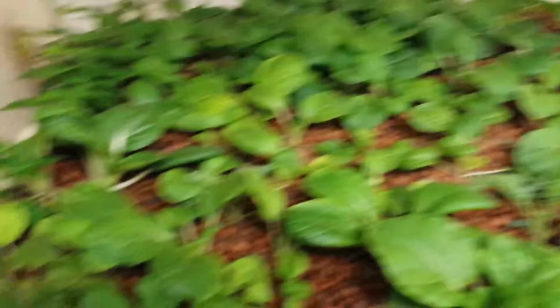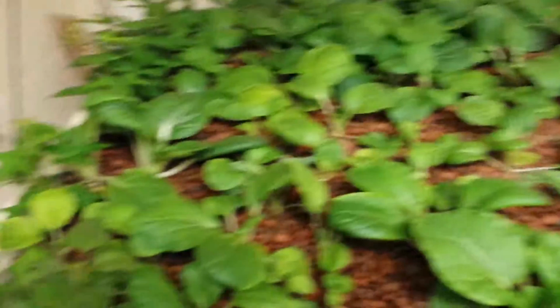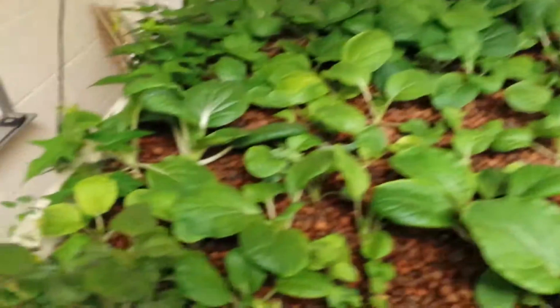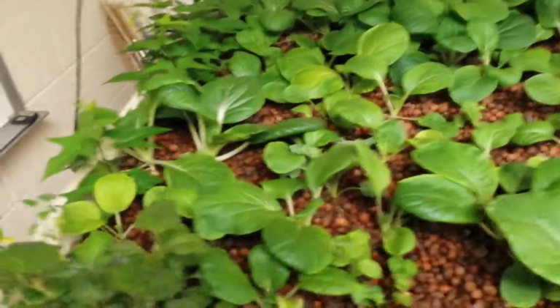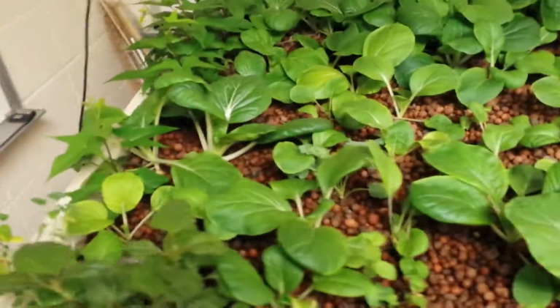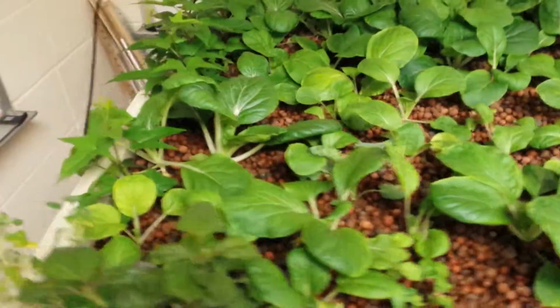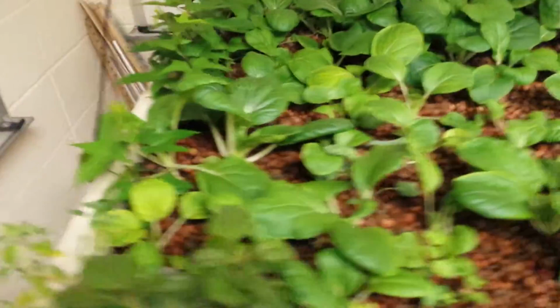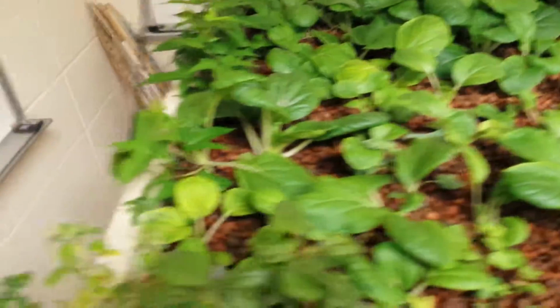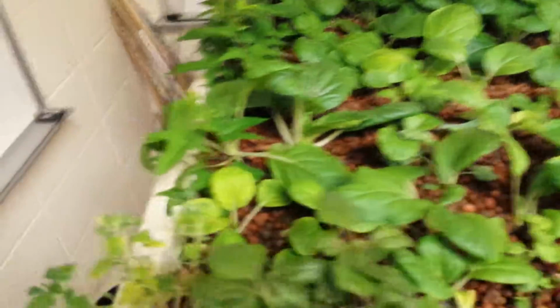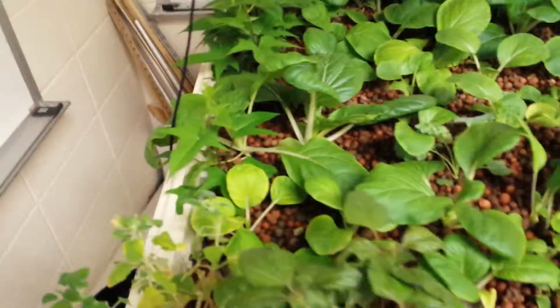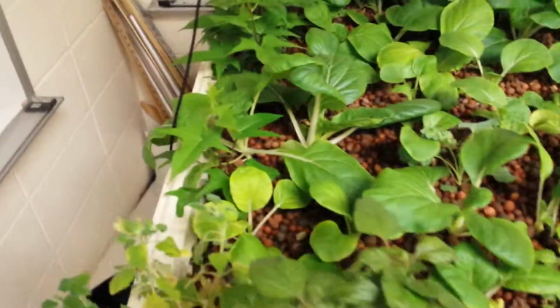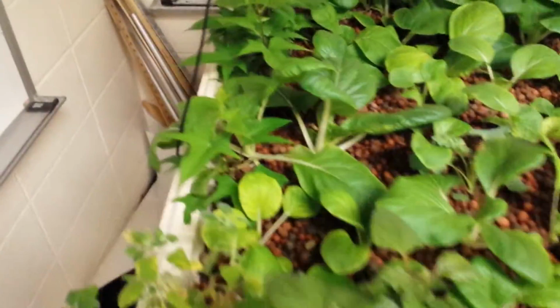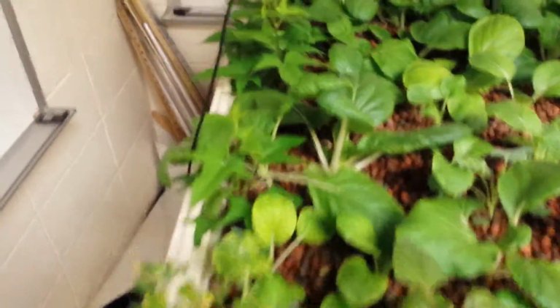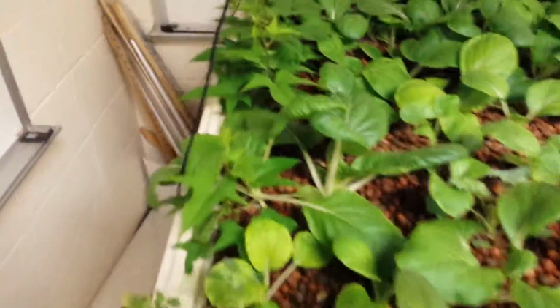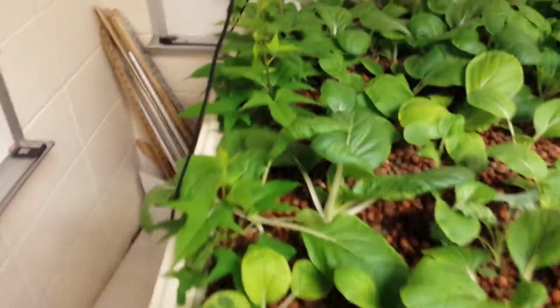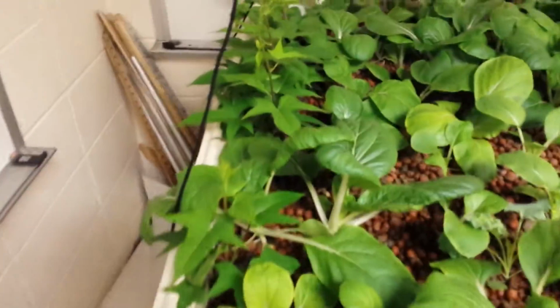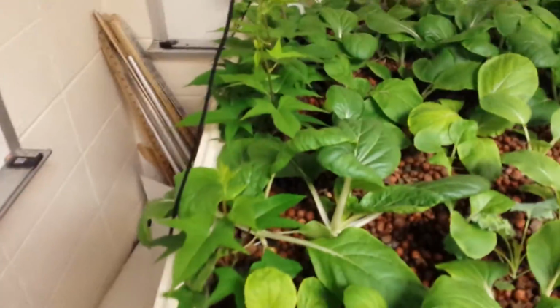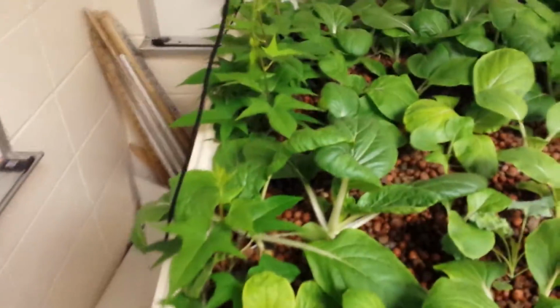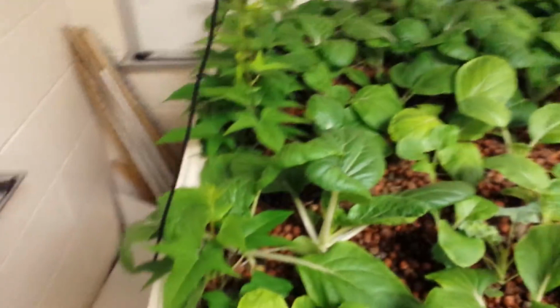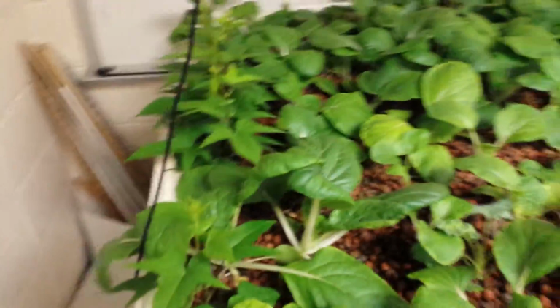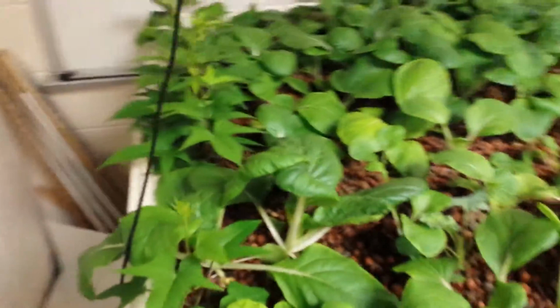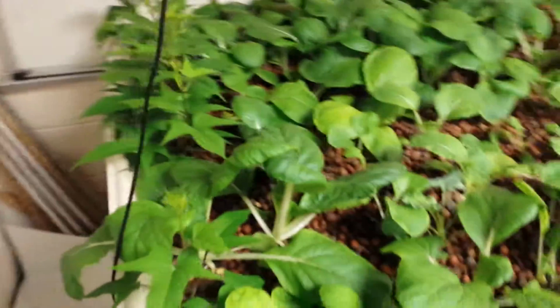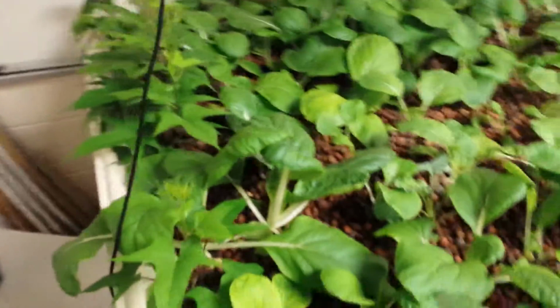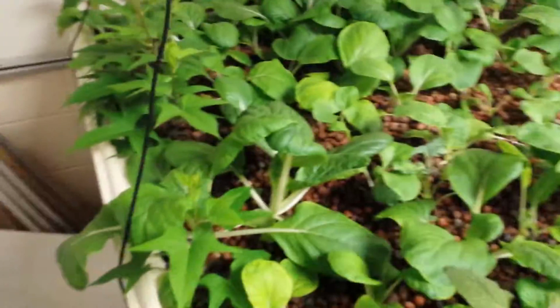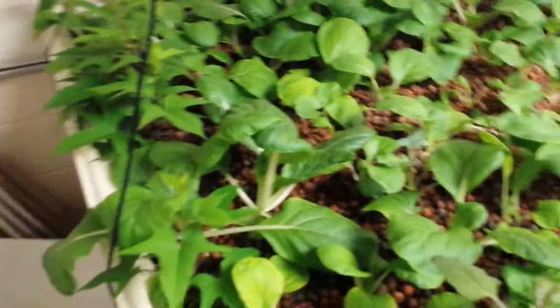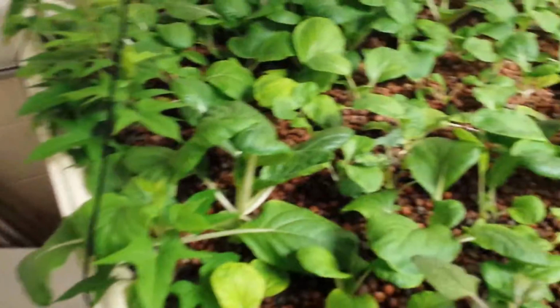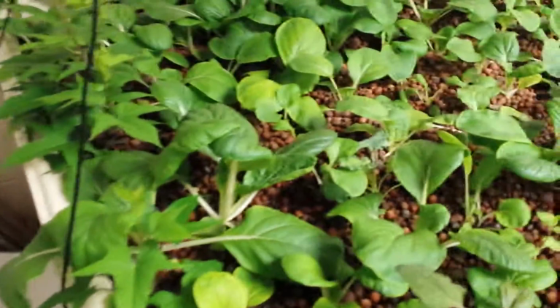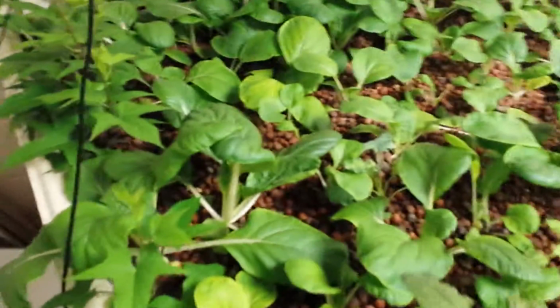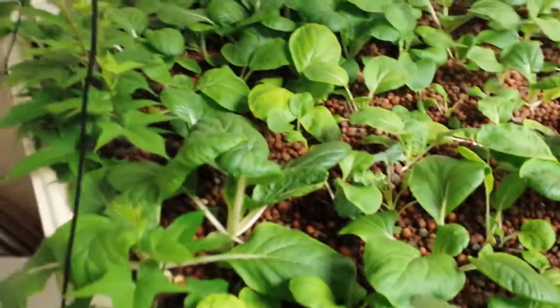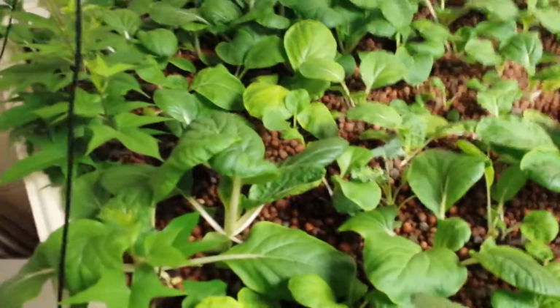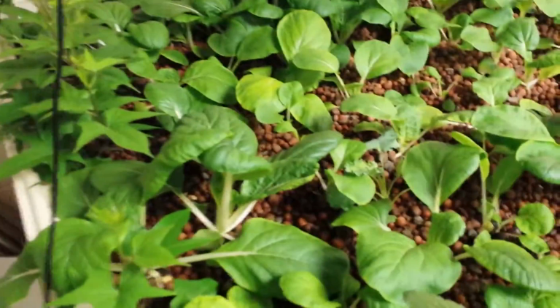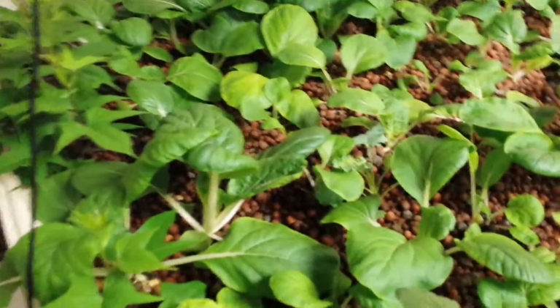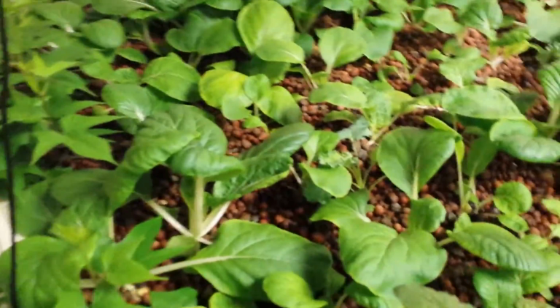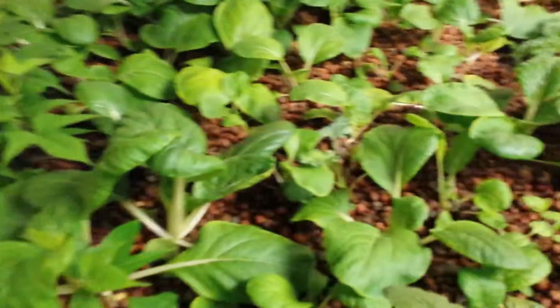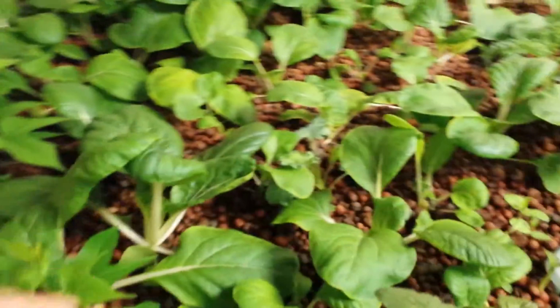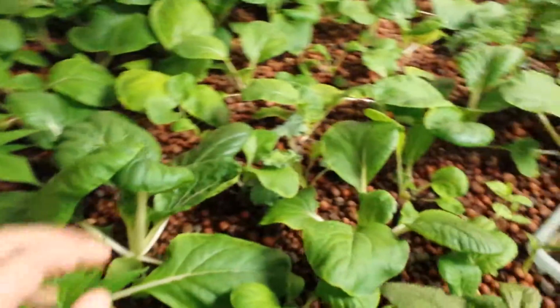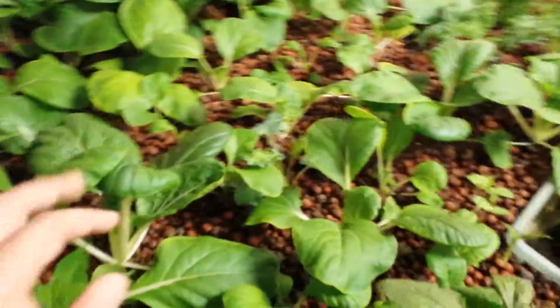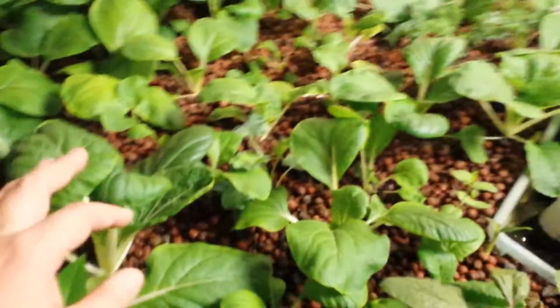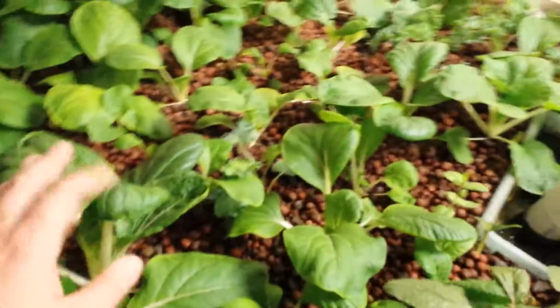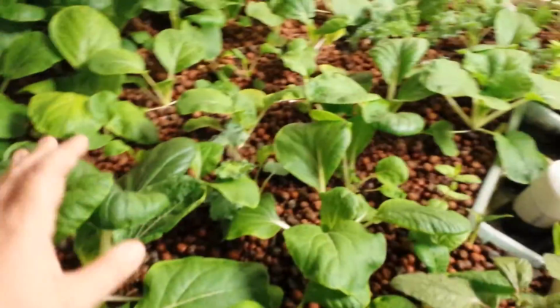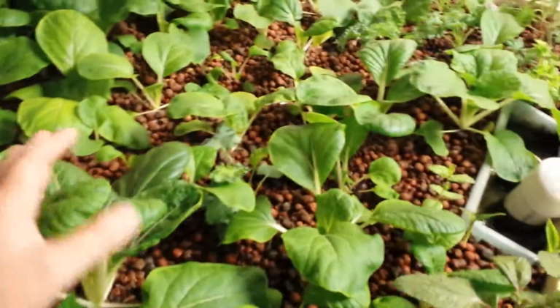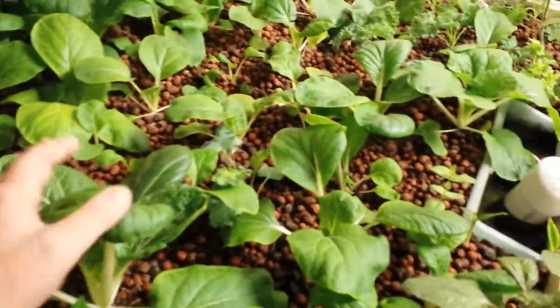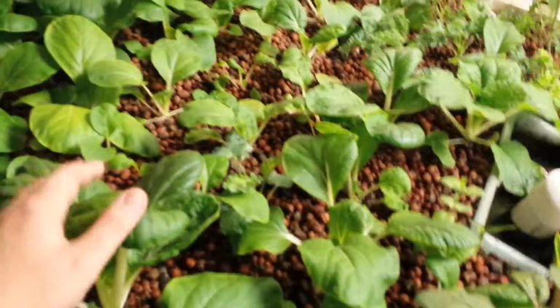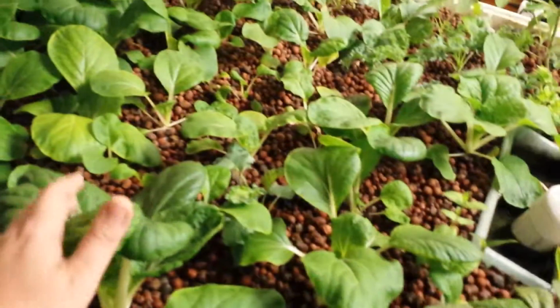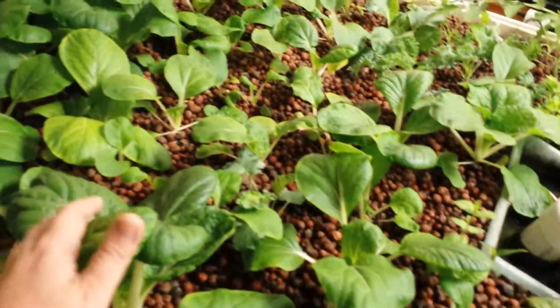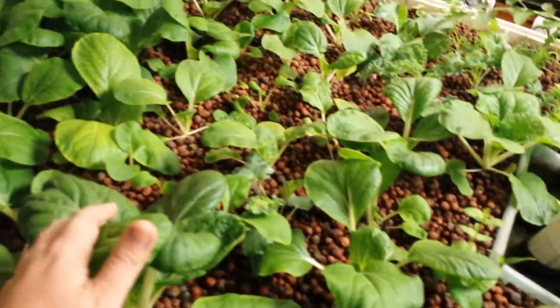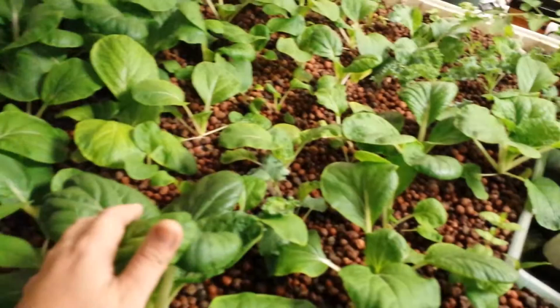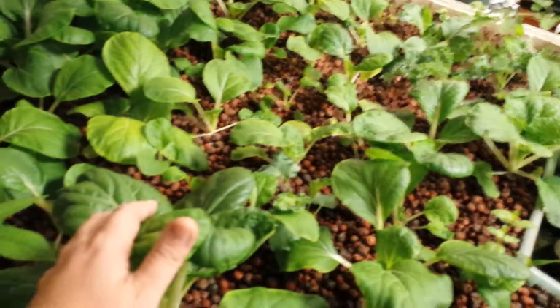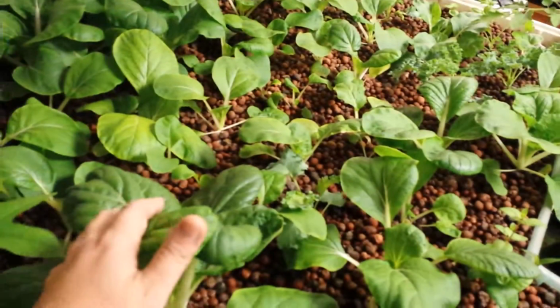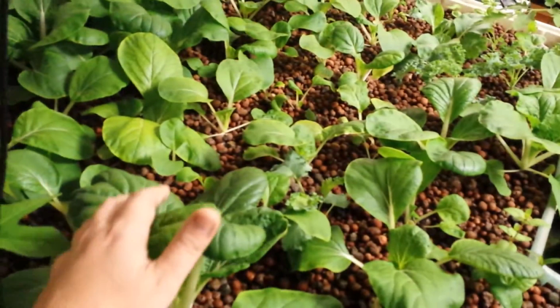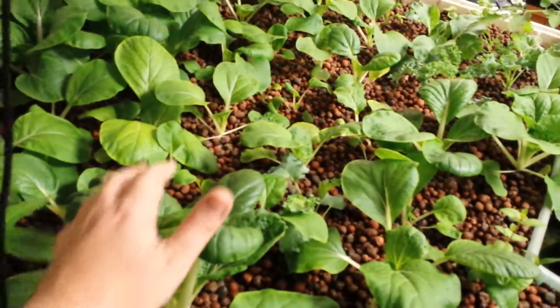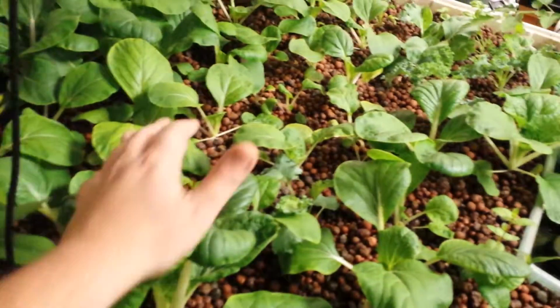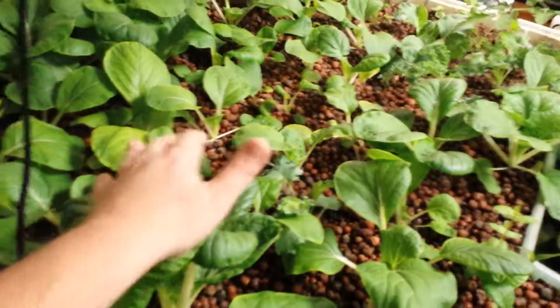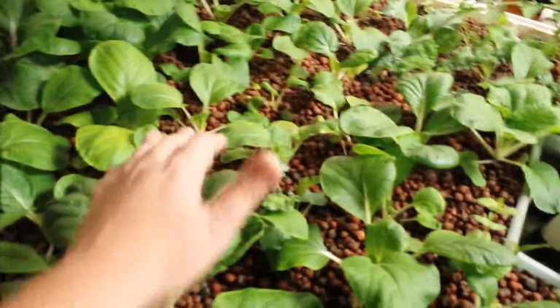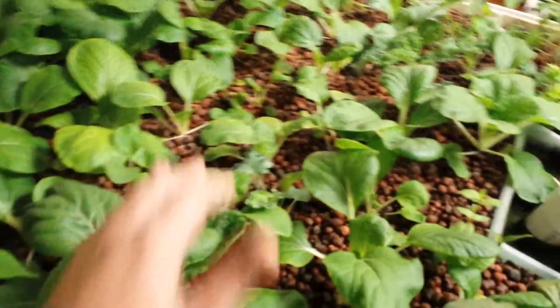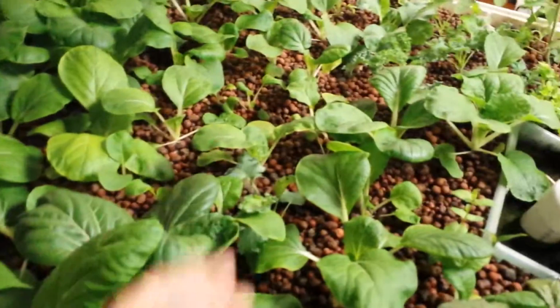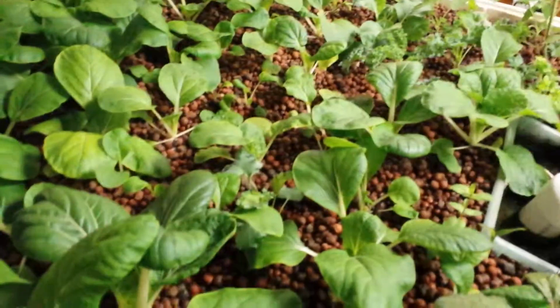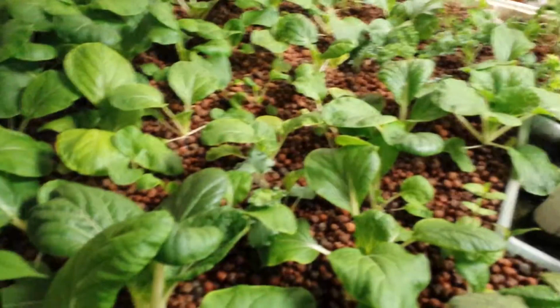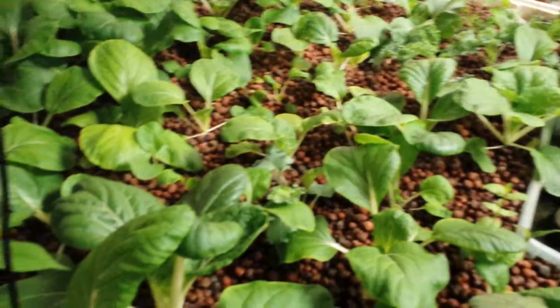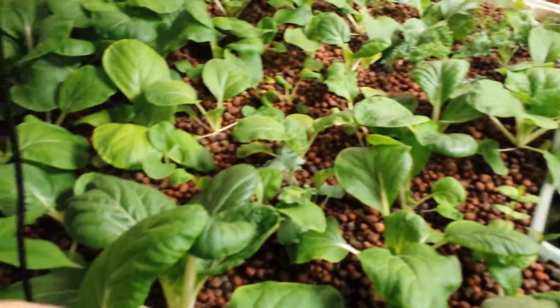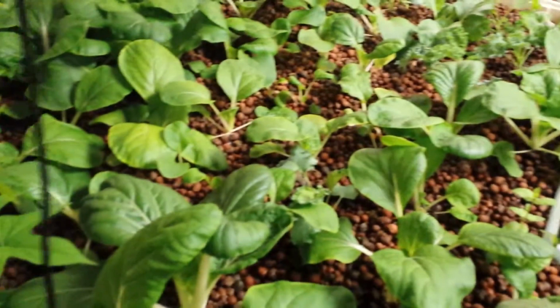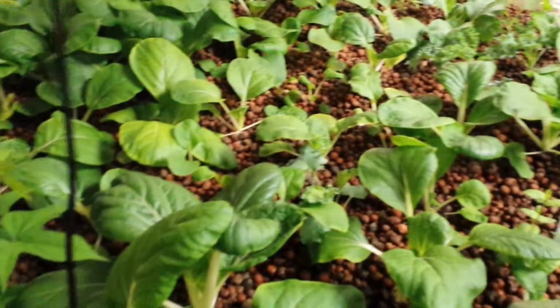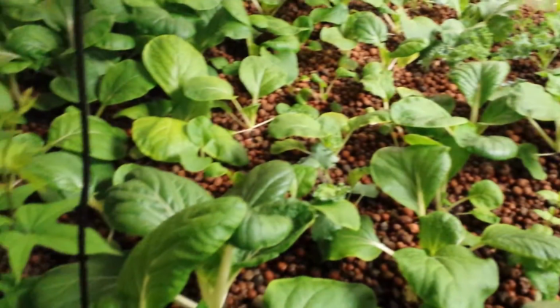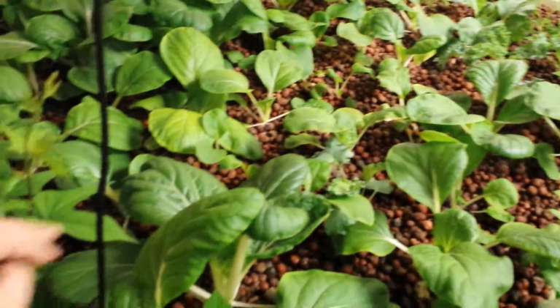This is a video update of my hydroponic system. This is on the bok choy grow mainly — I'm growing bok choy.